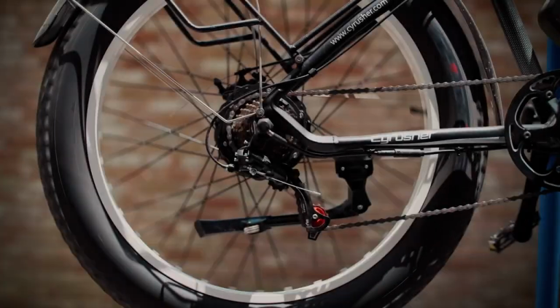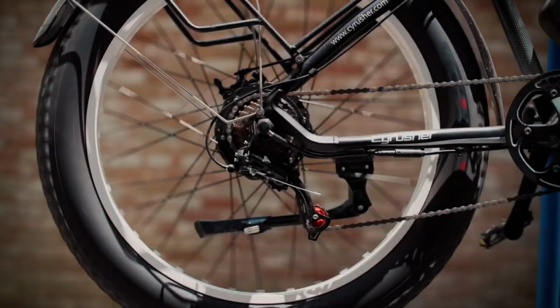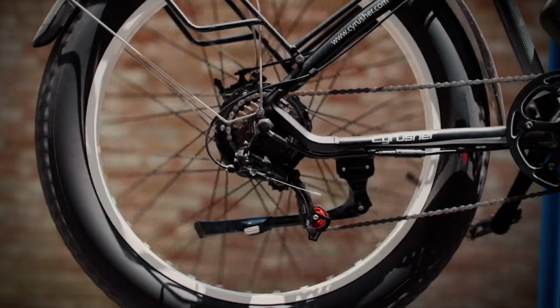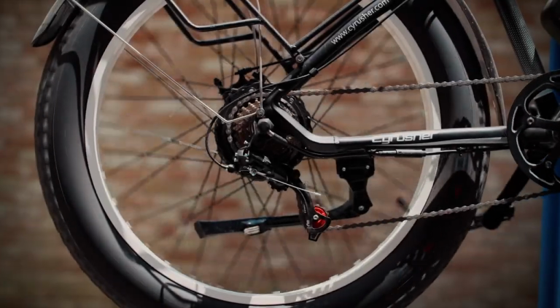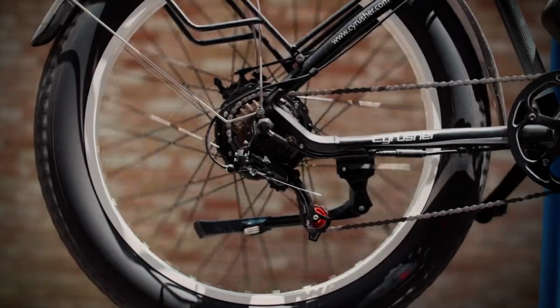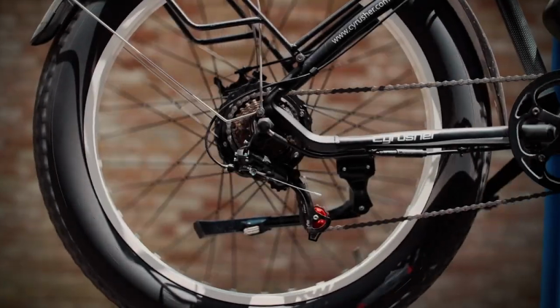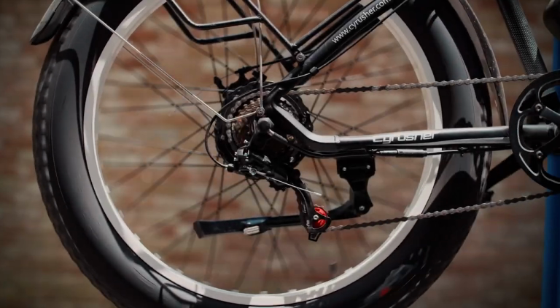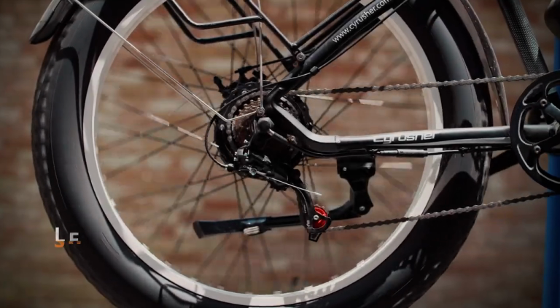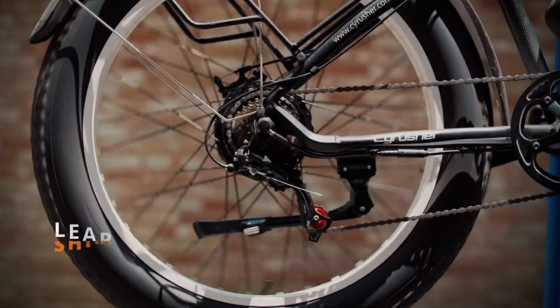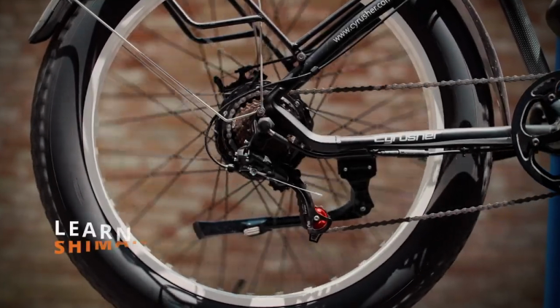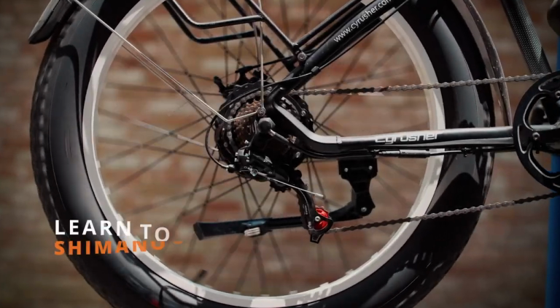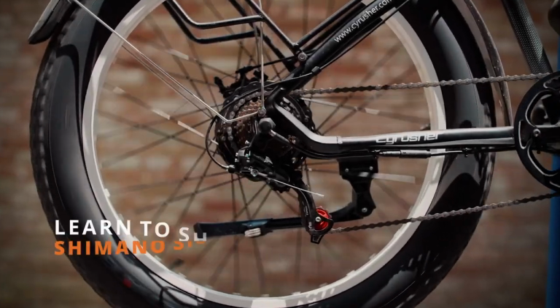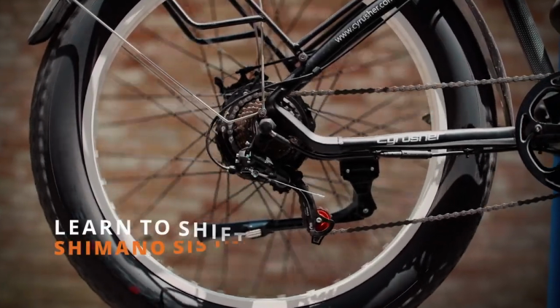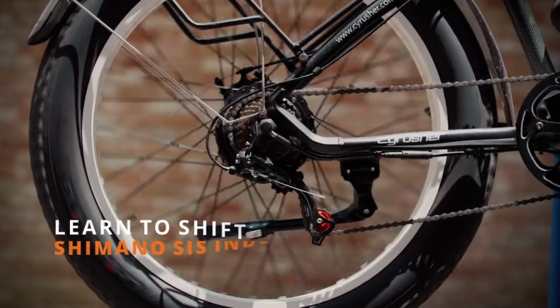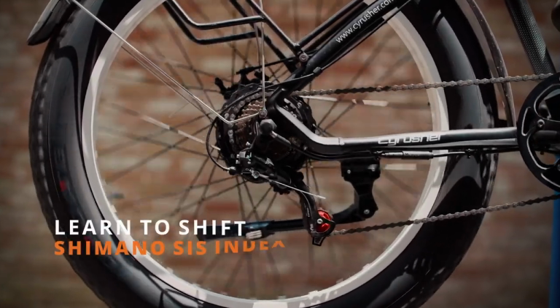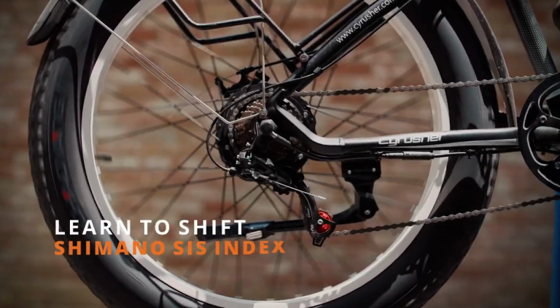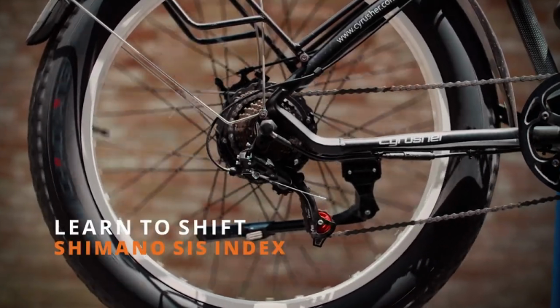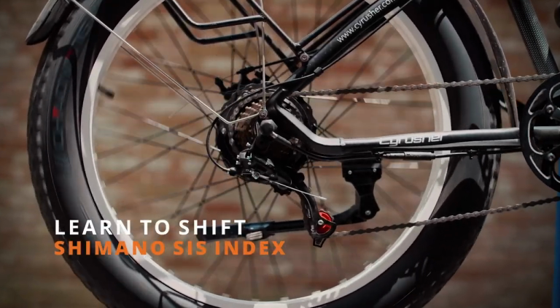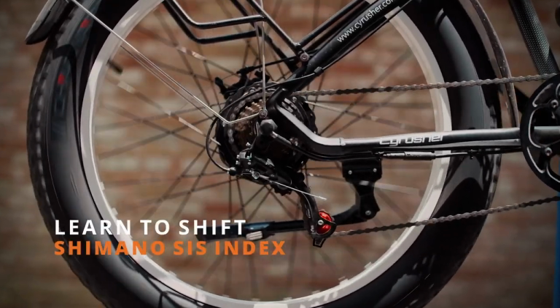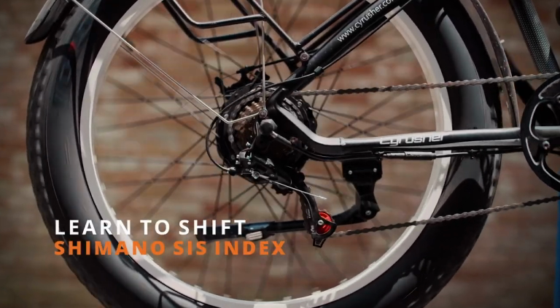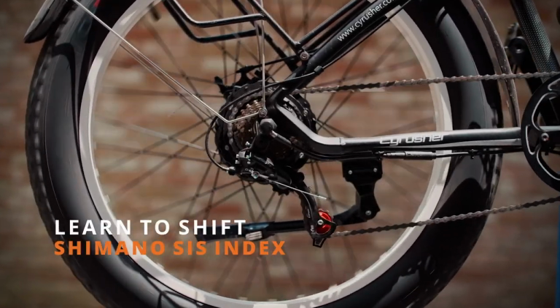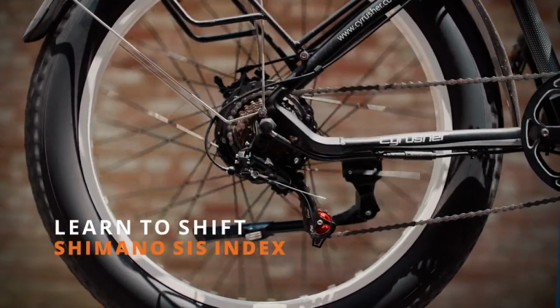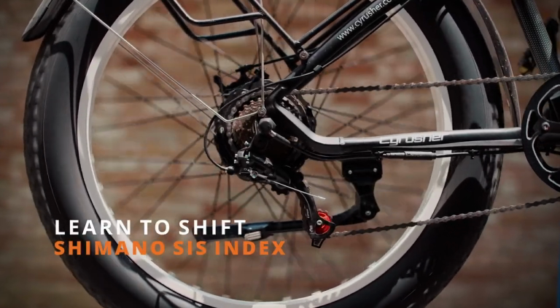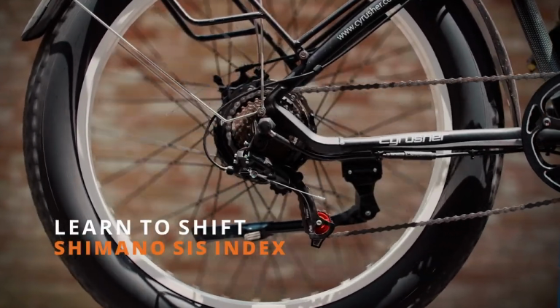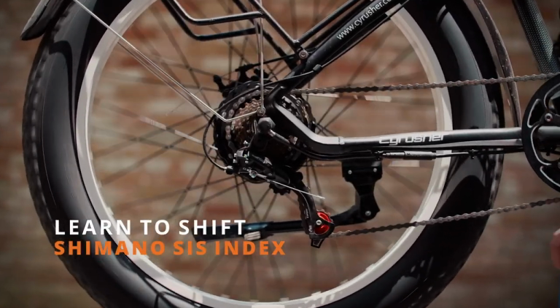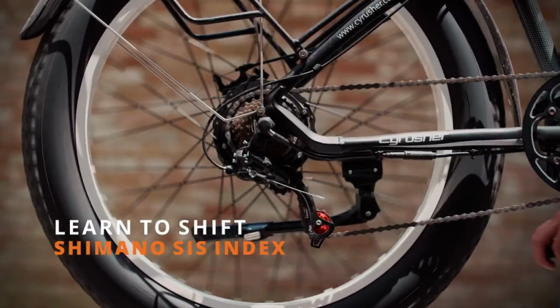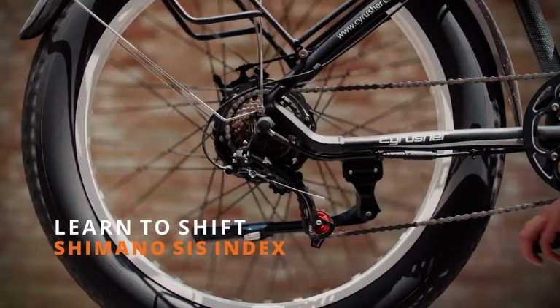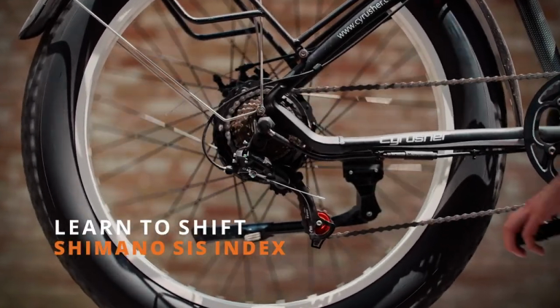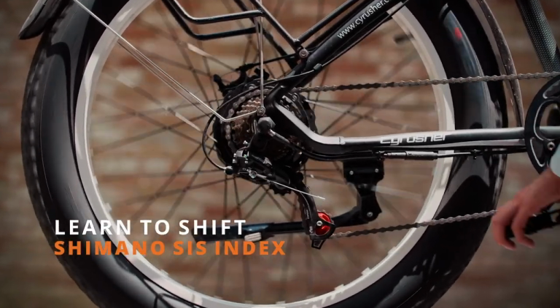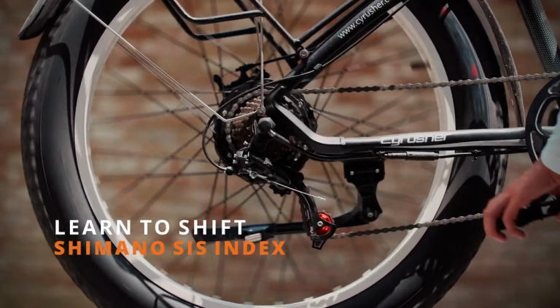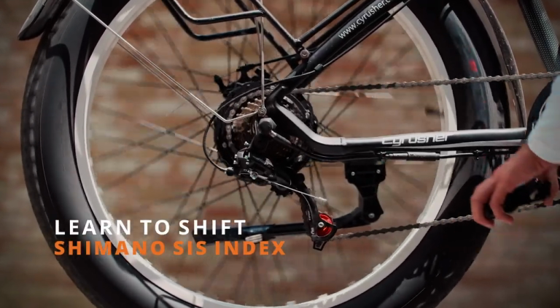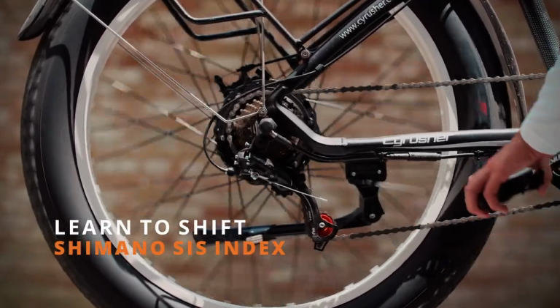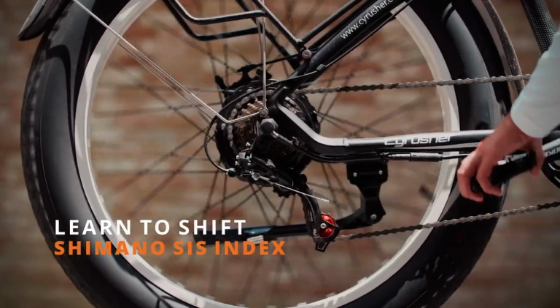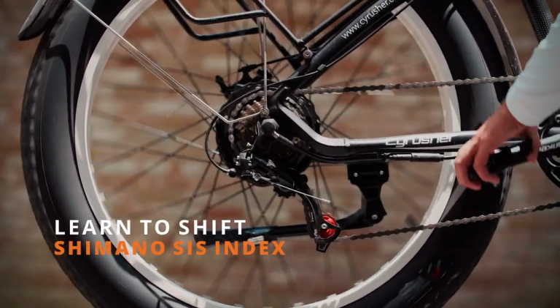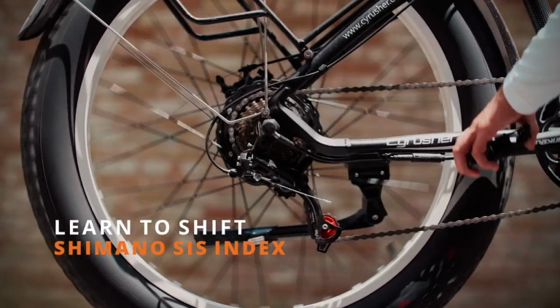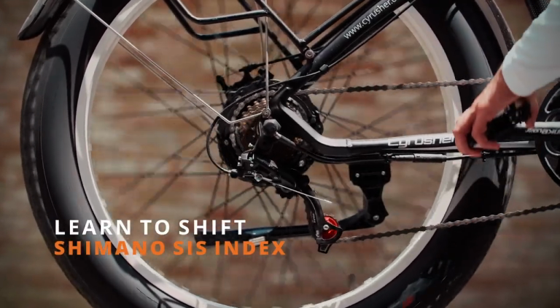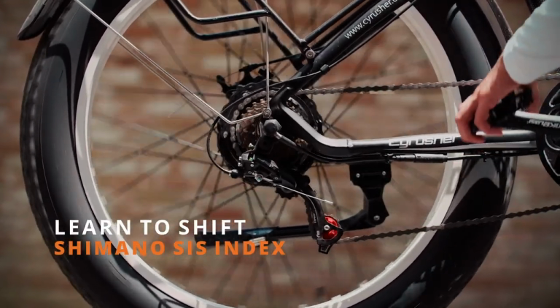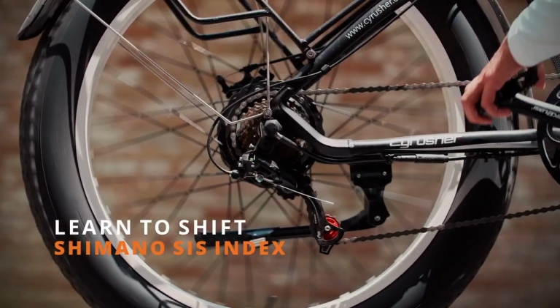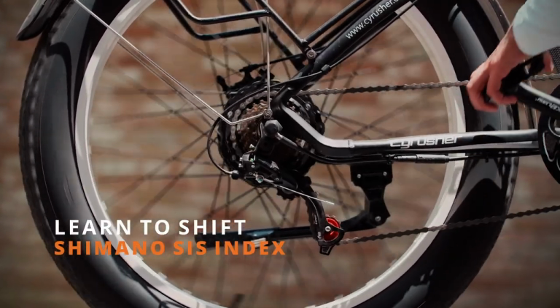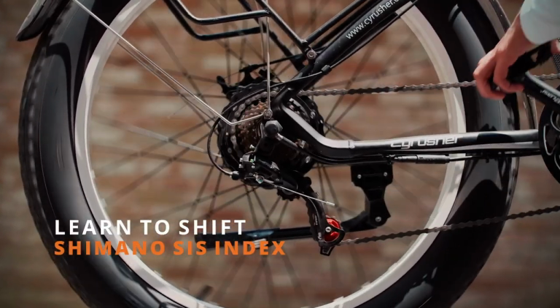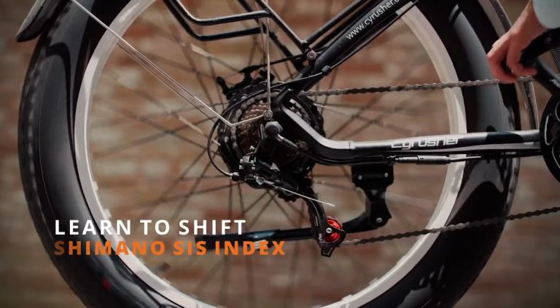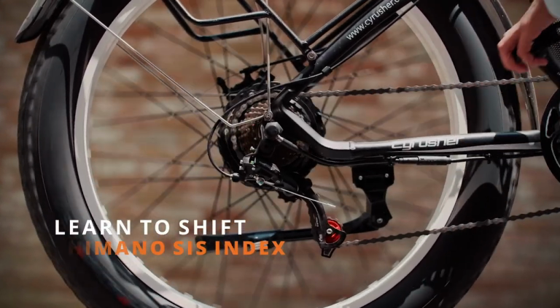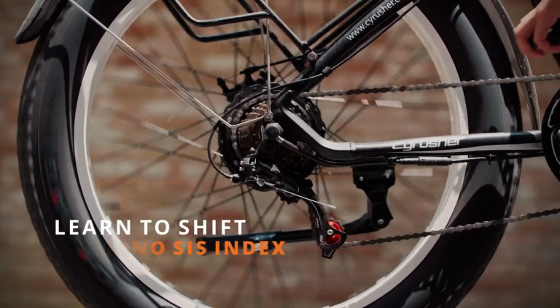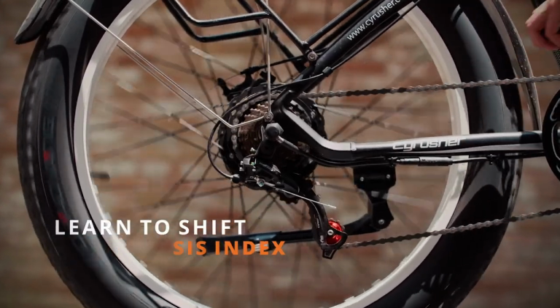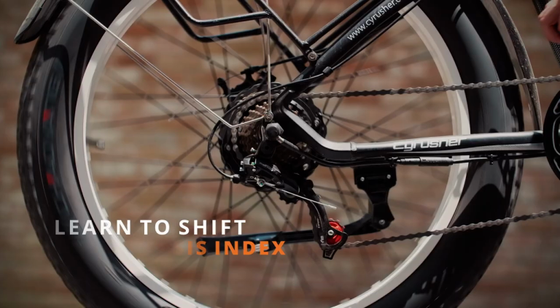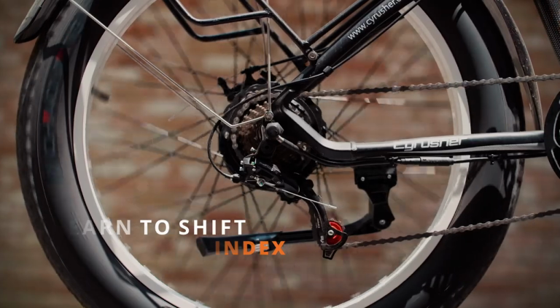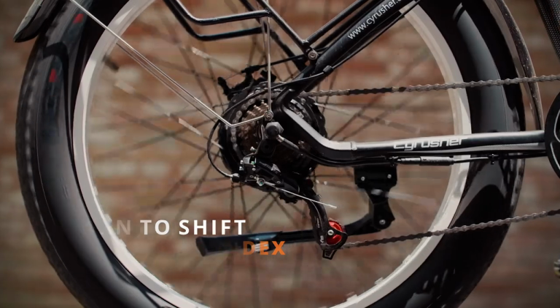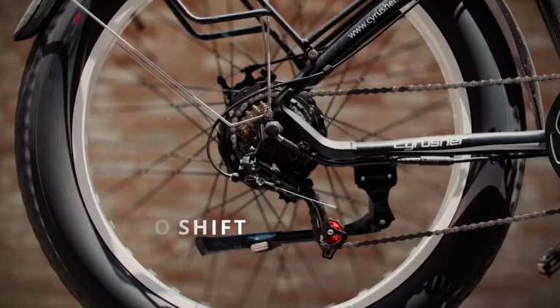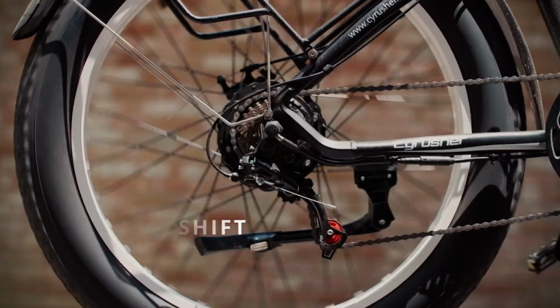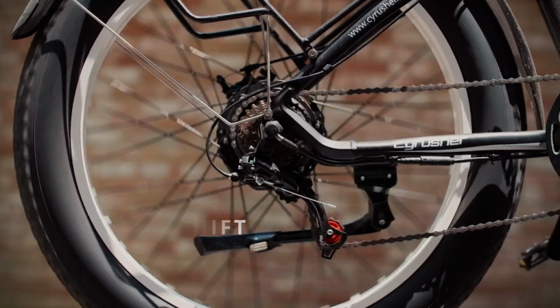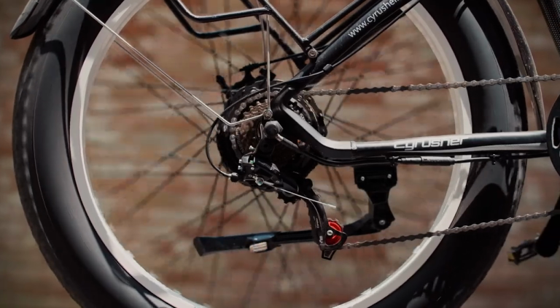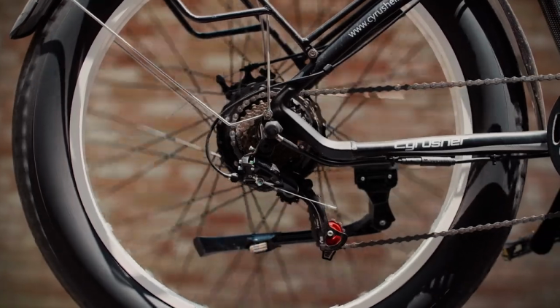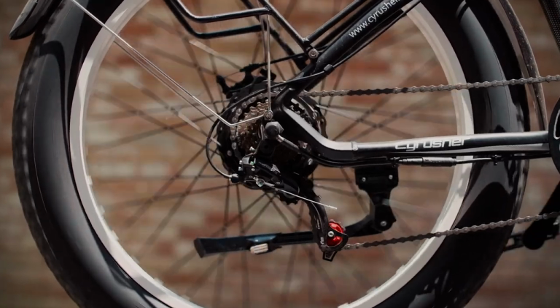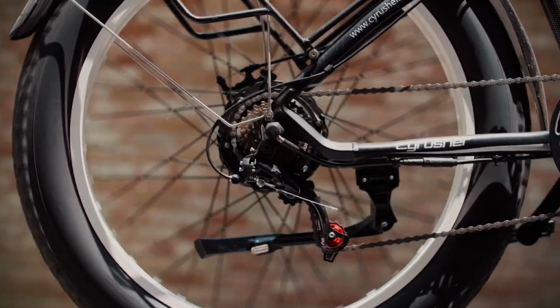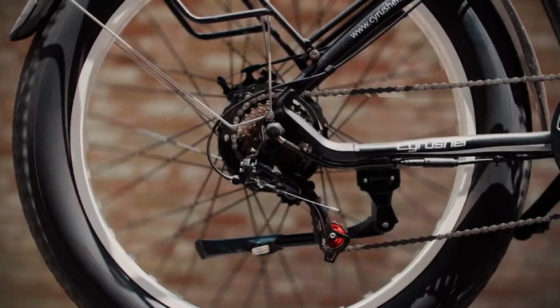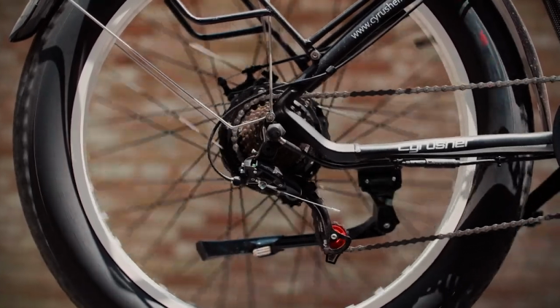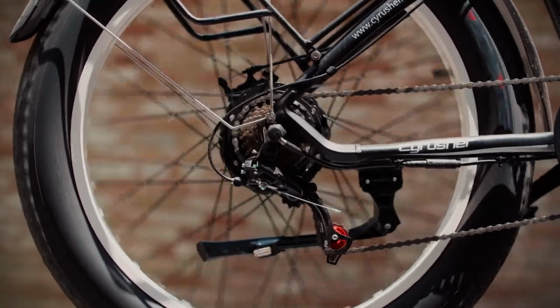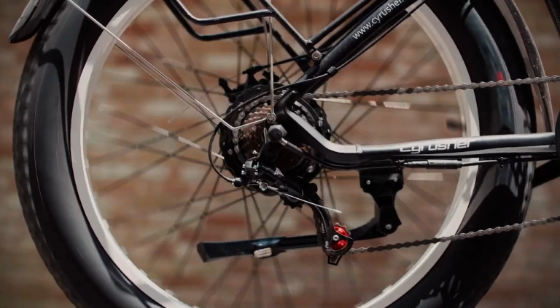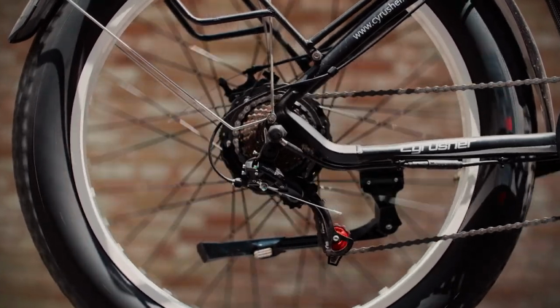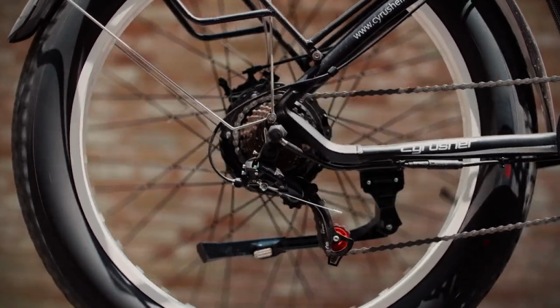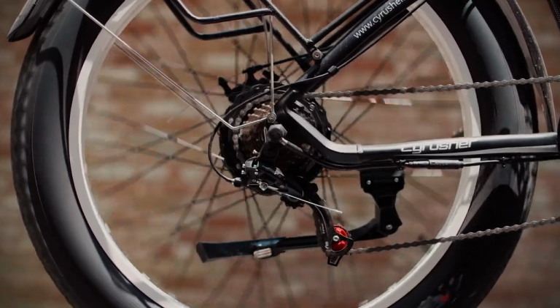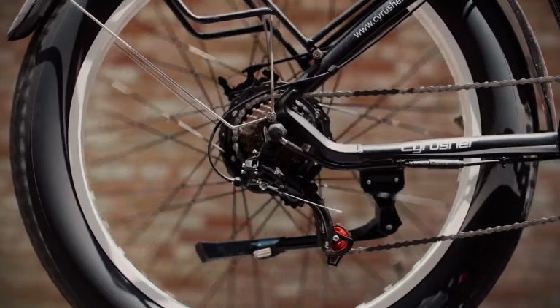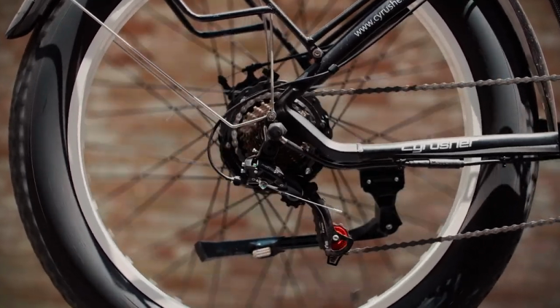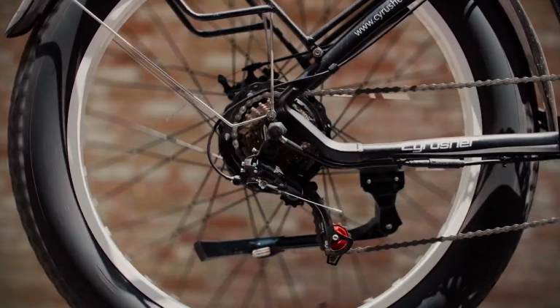Welcome back to SciRusherTV. Today we're going to talk about shifting using the Shimano SIS Index Thumb Shifter.